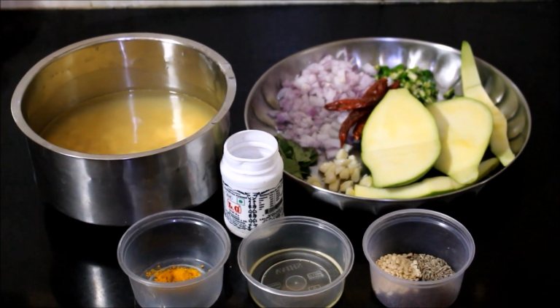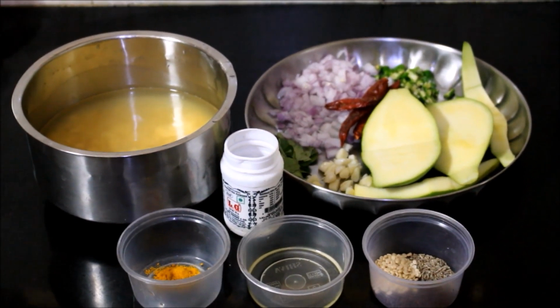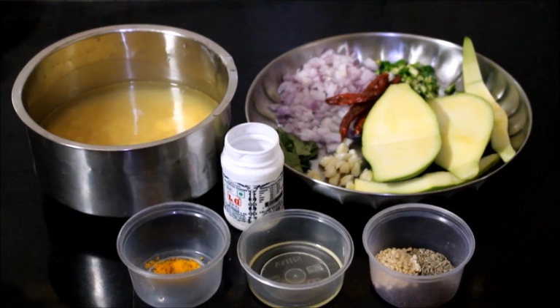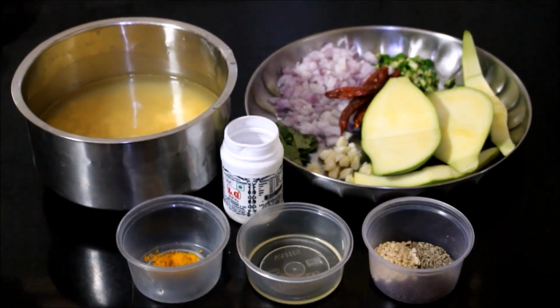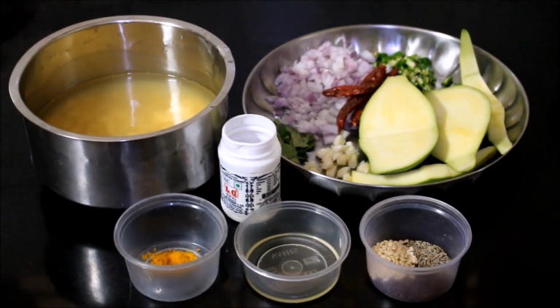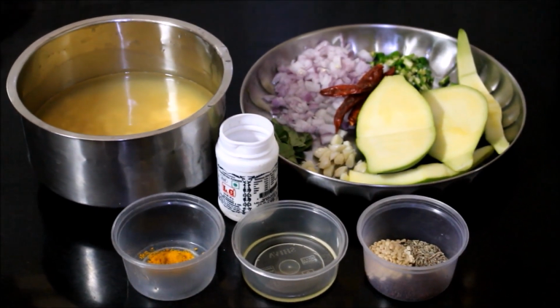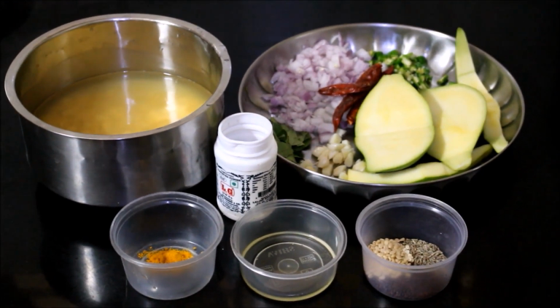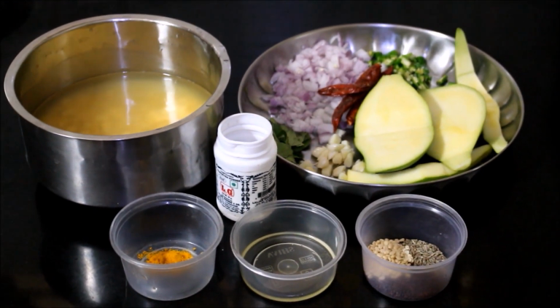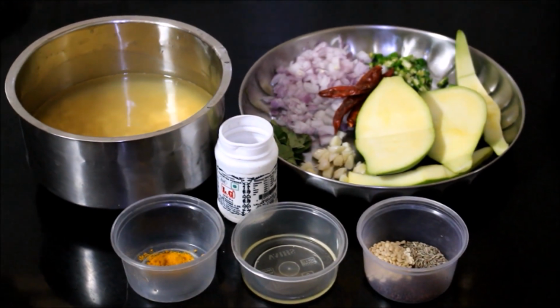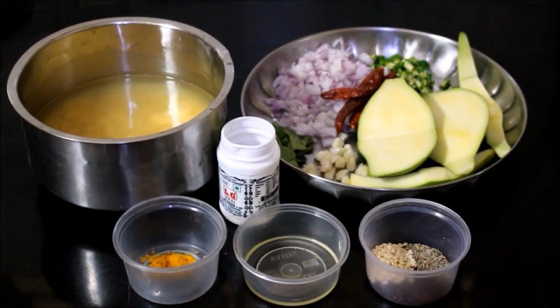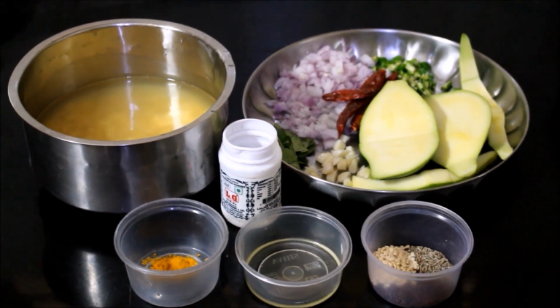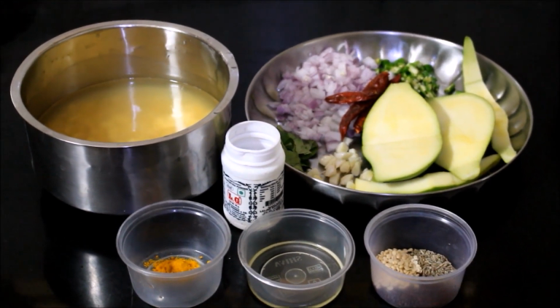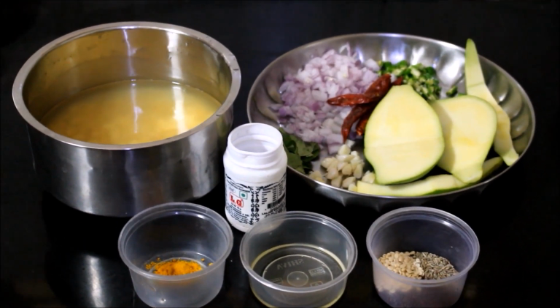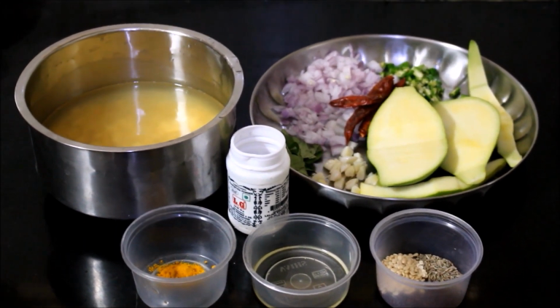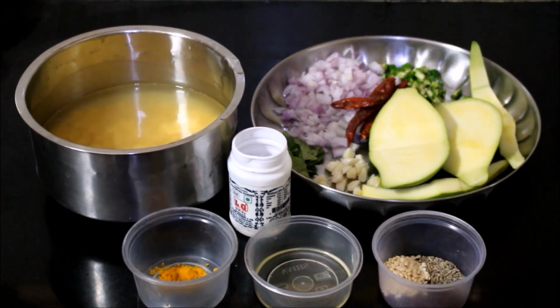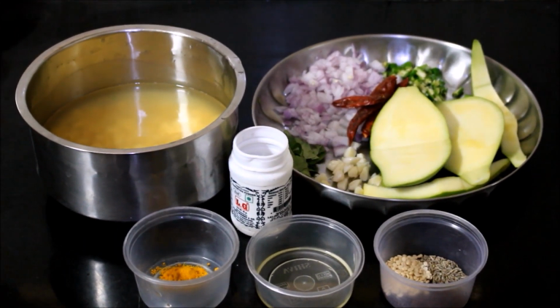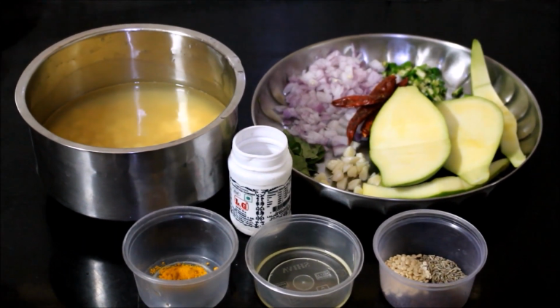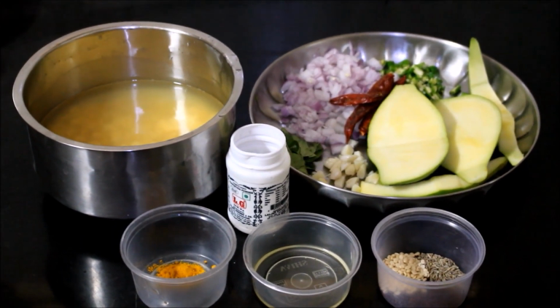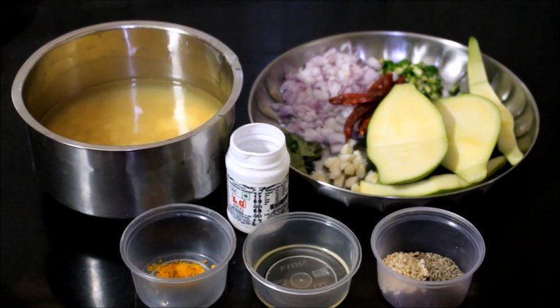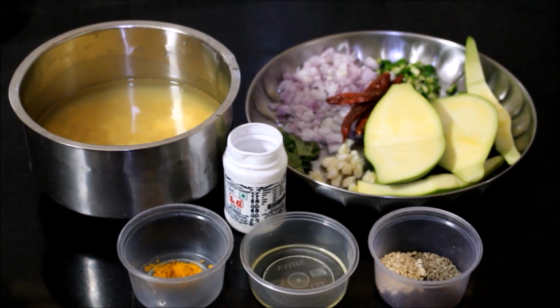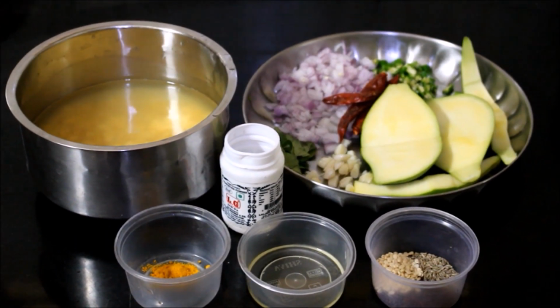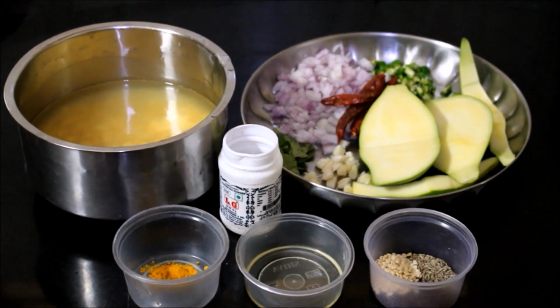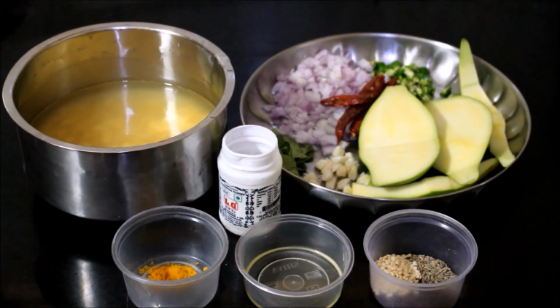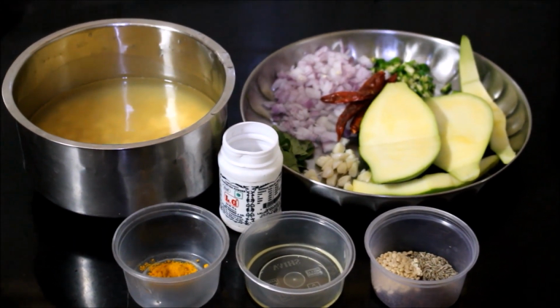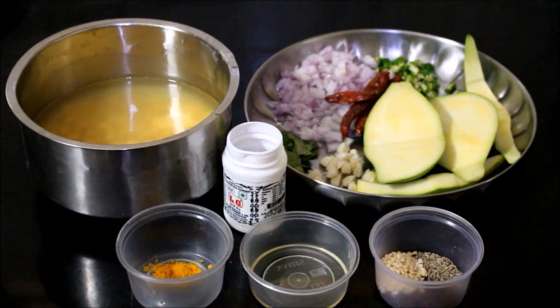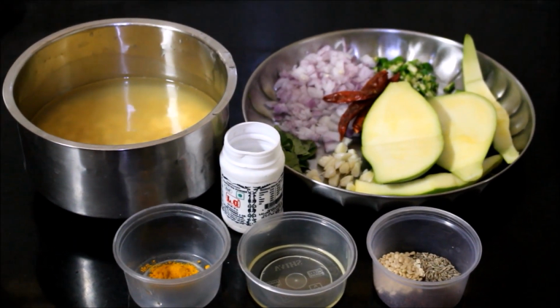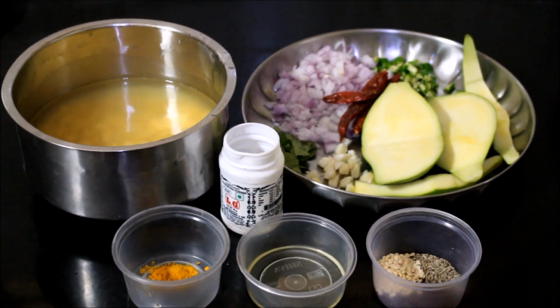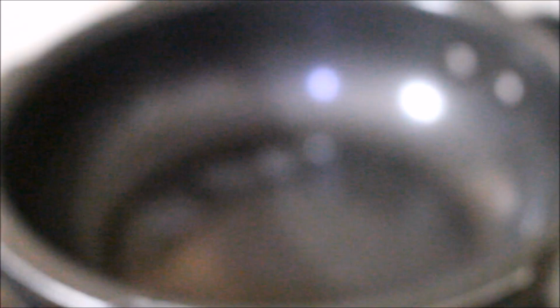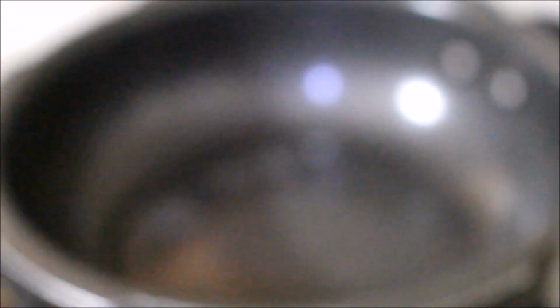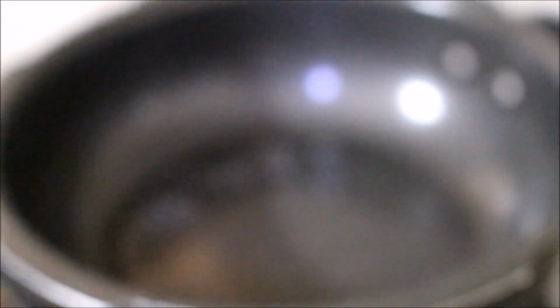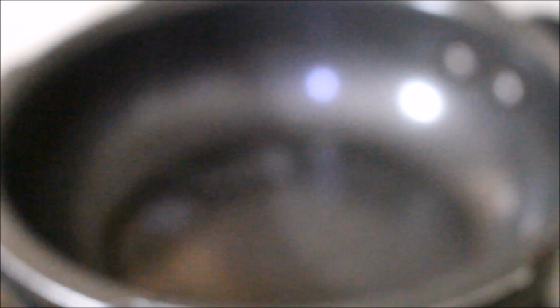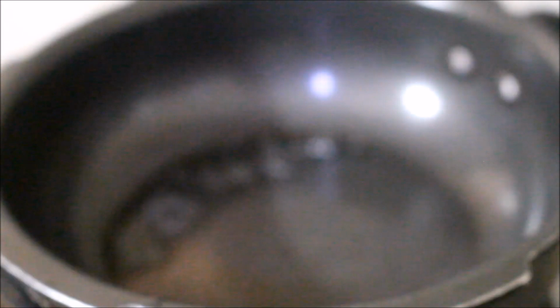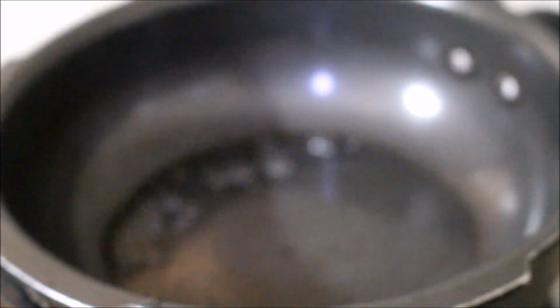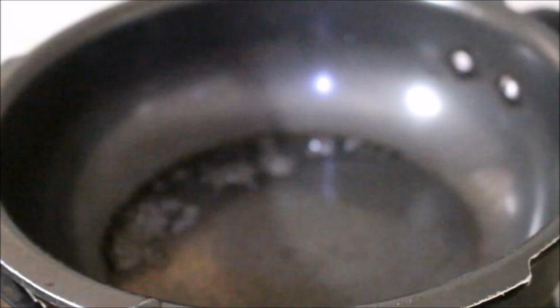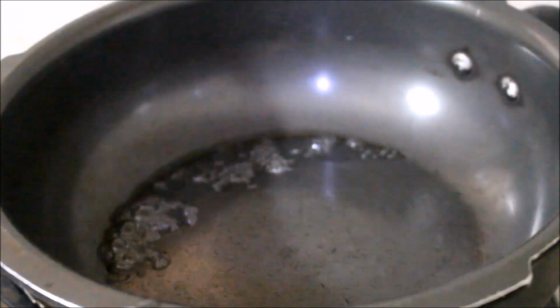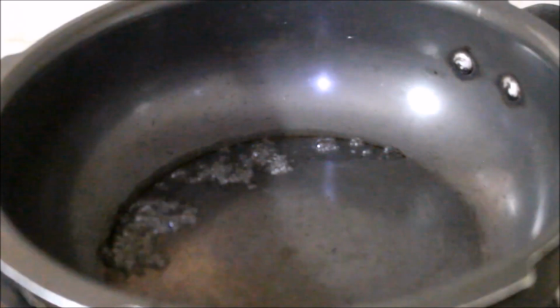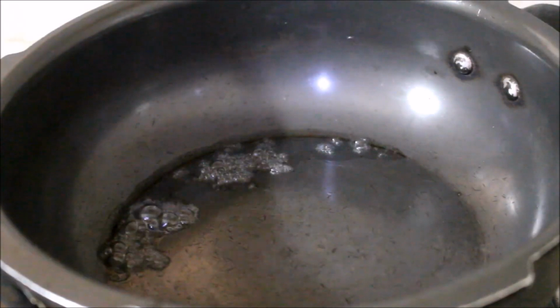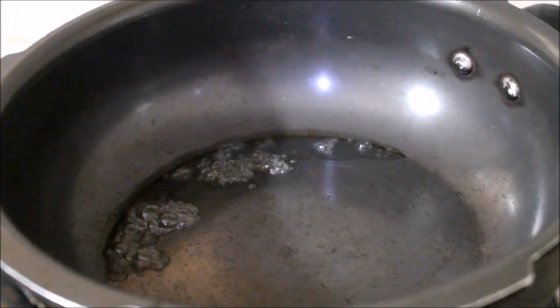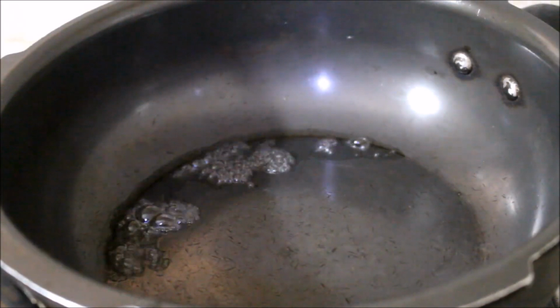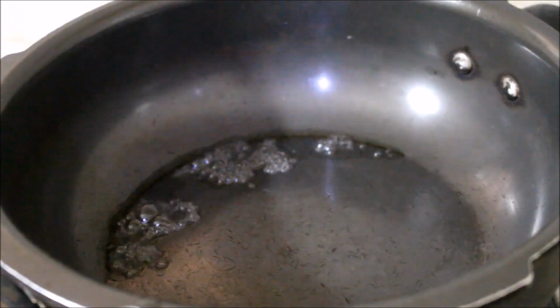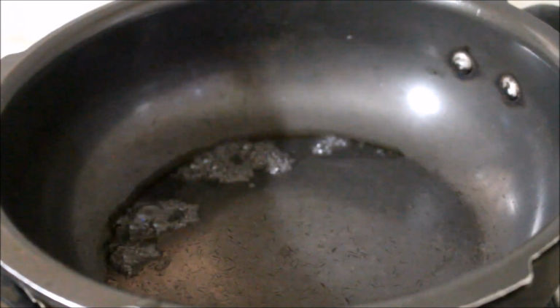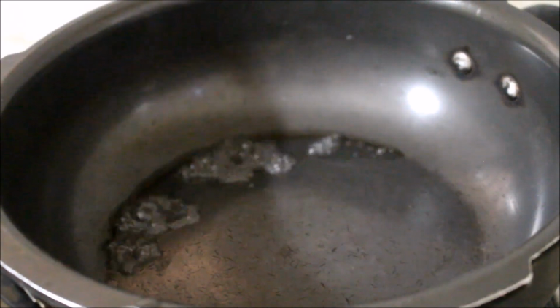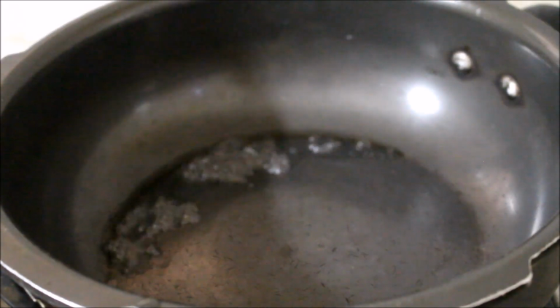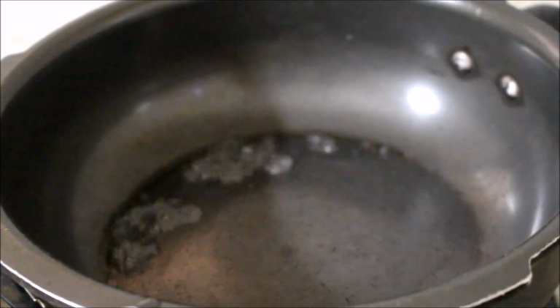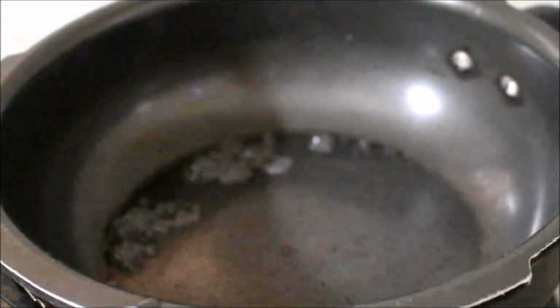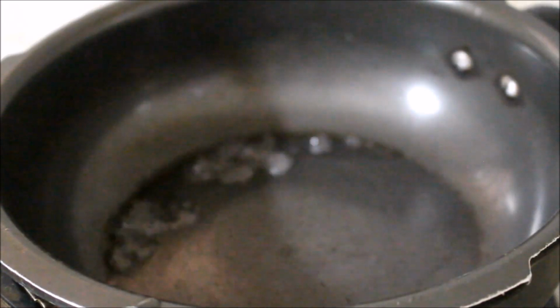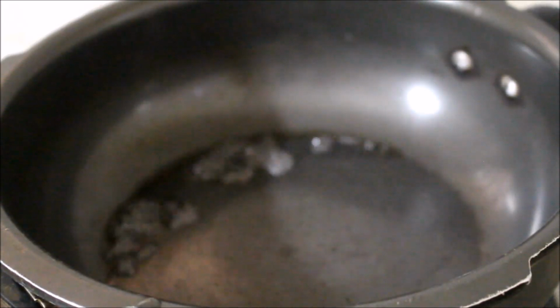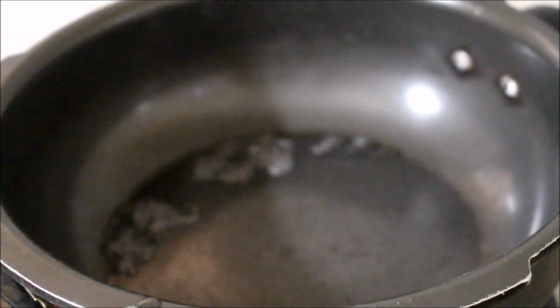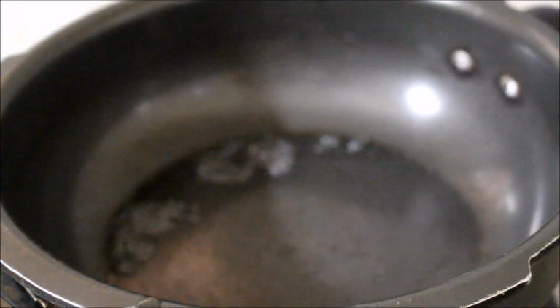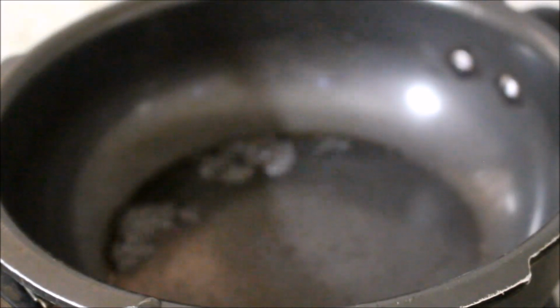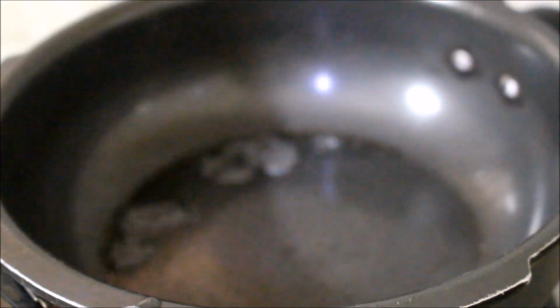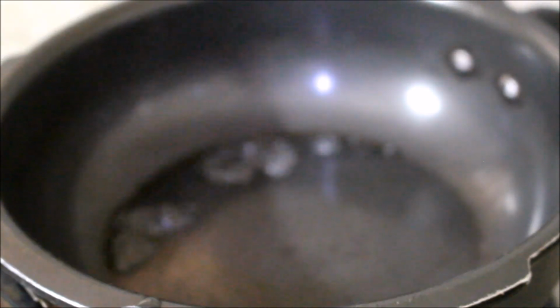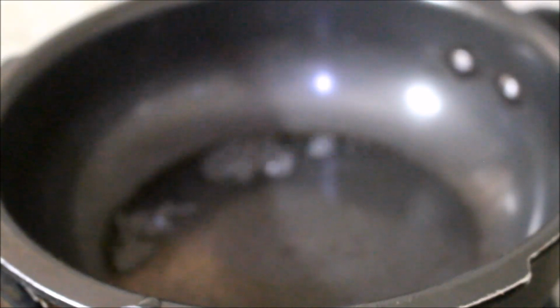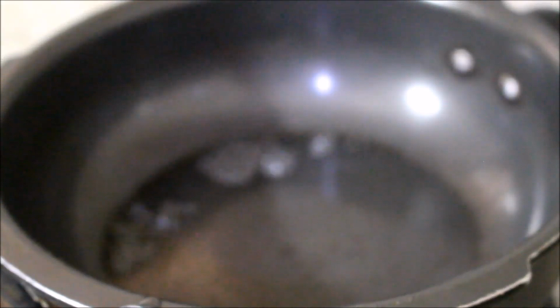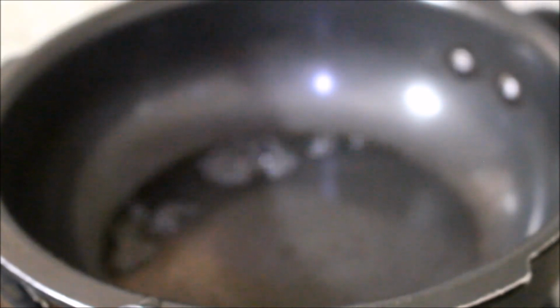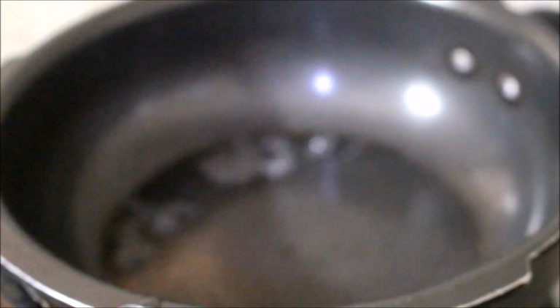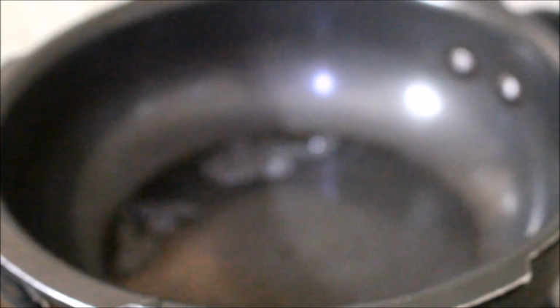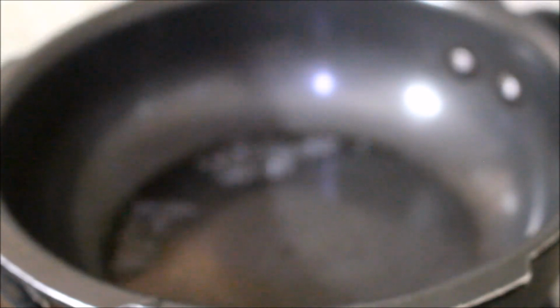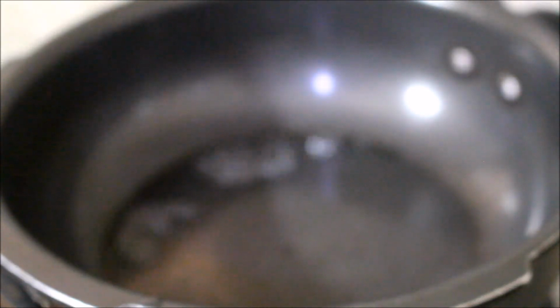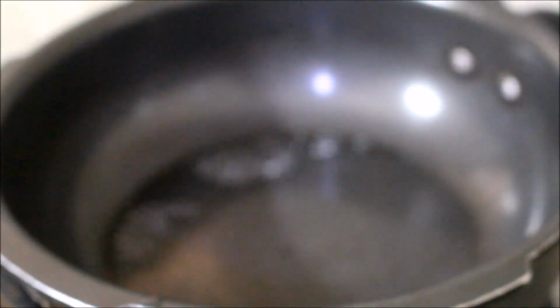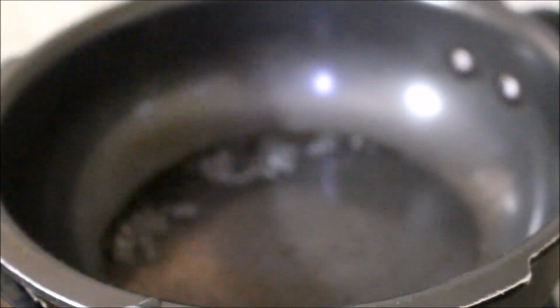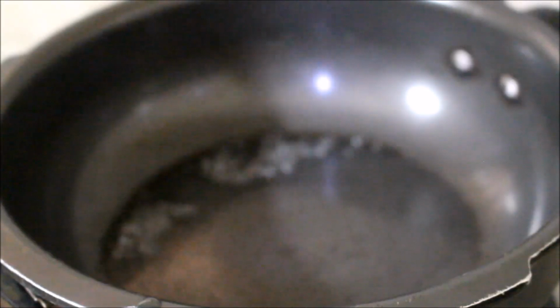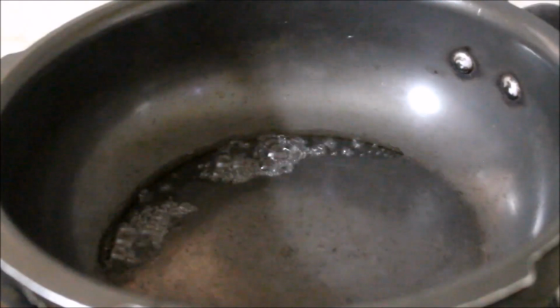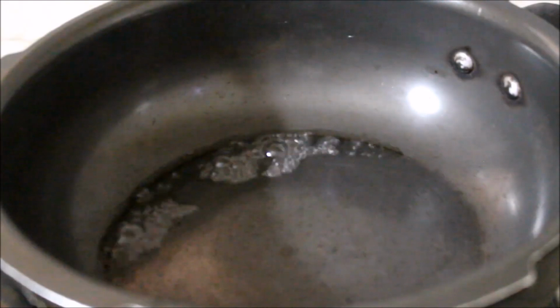We will start preparing the dal first. In a pressure pan, I'm going to add the soaked dal.